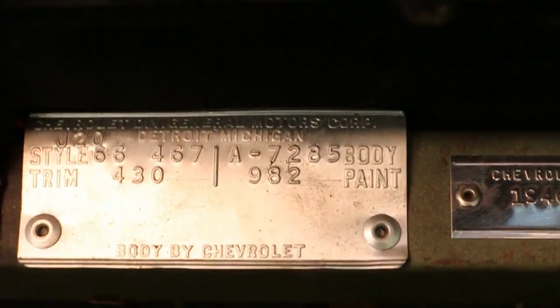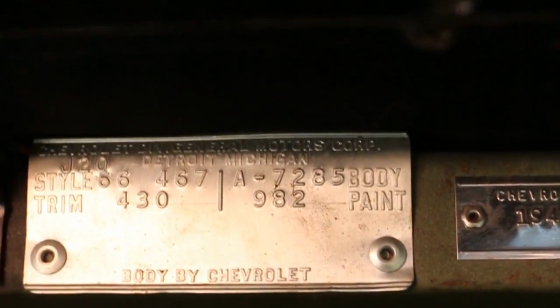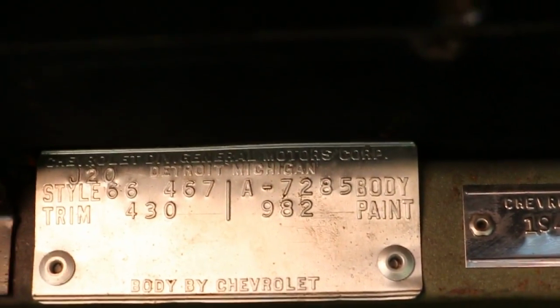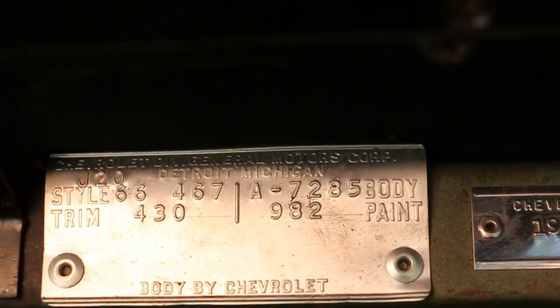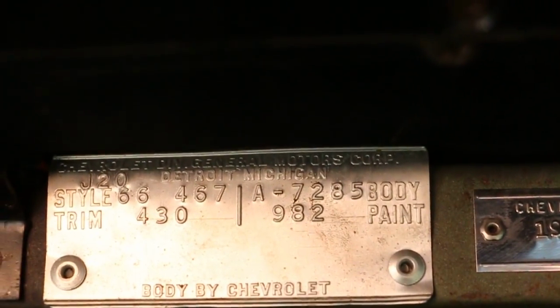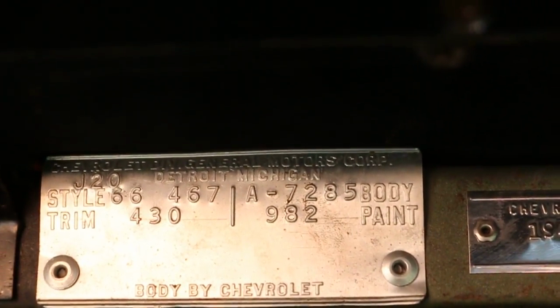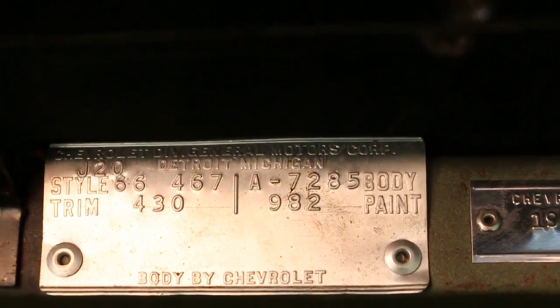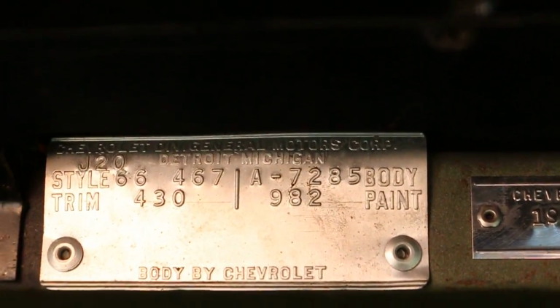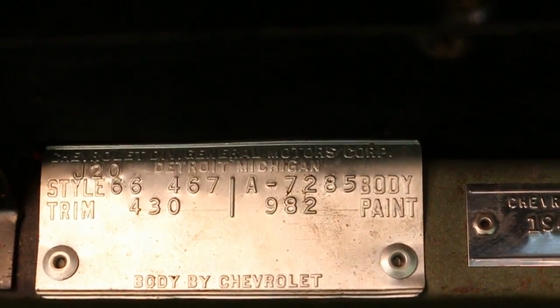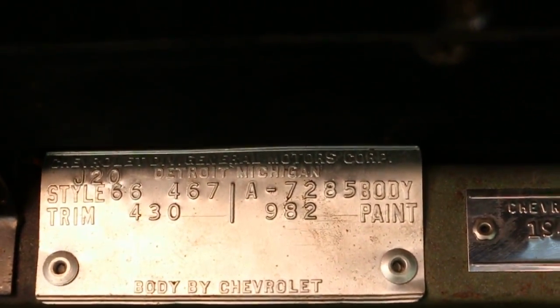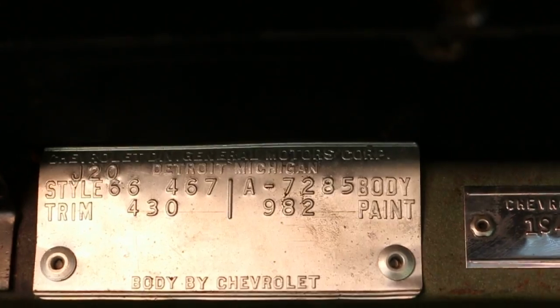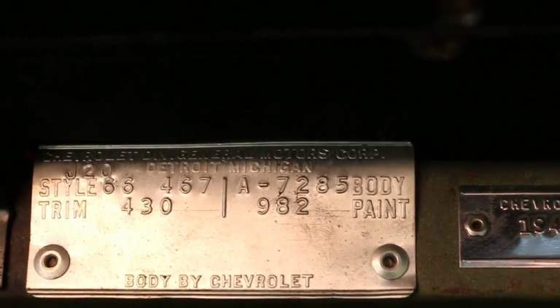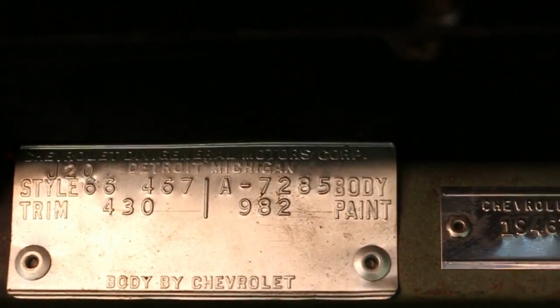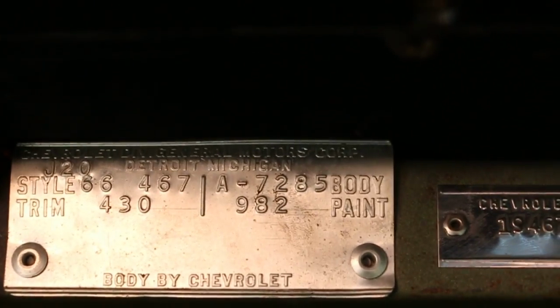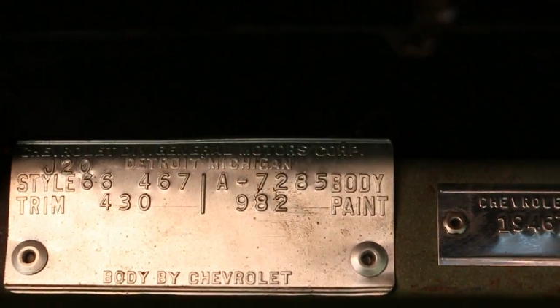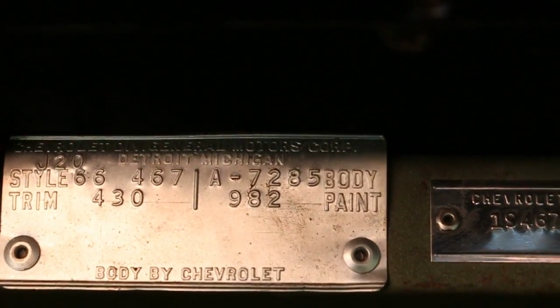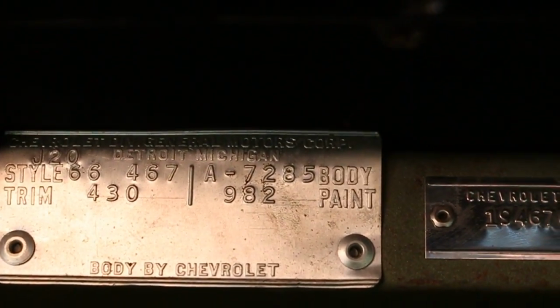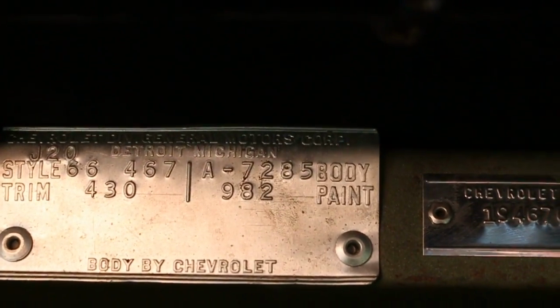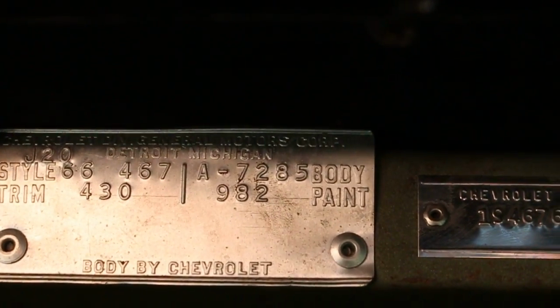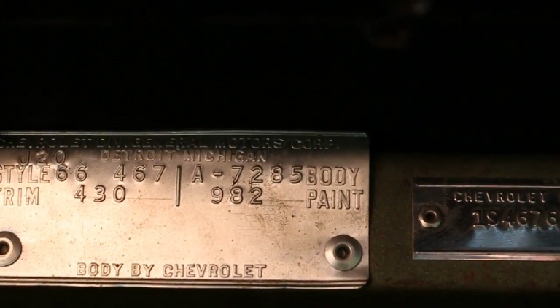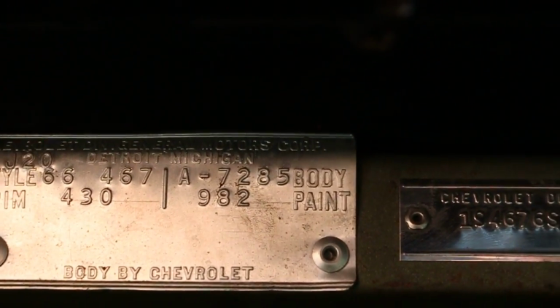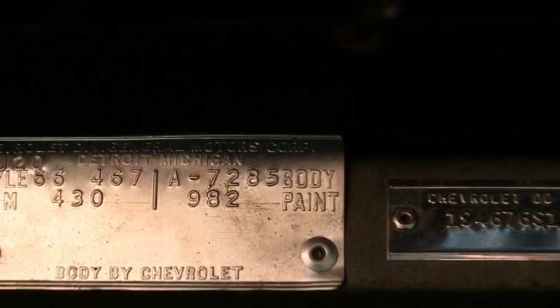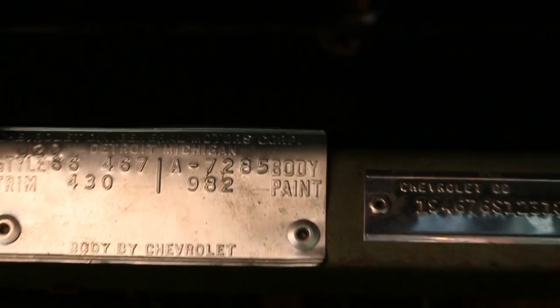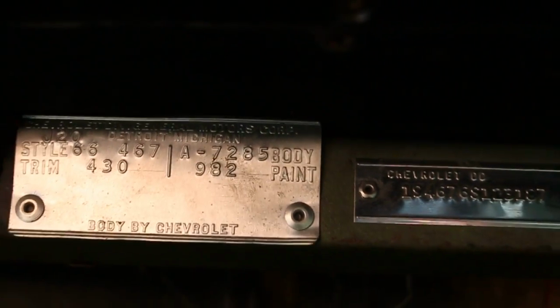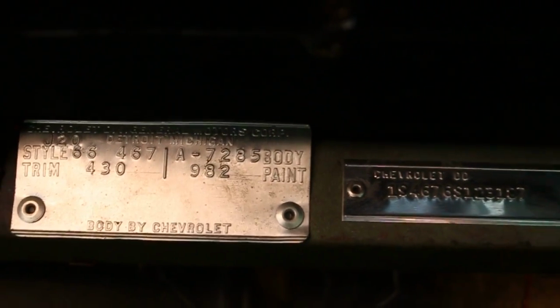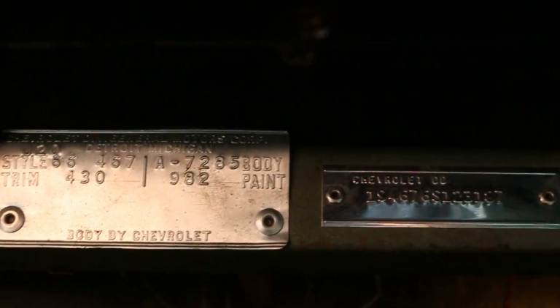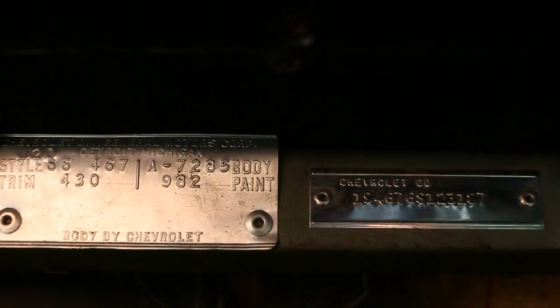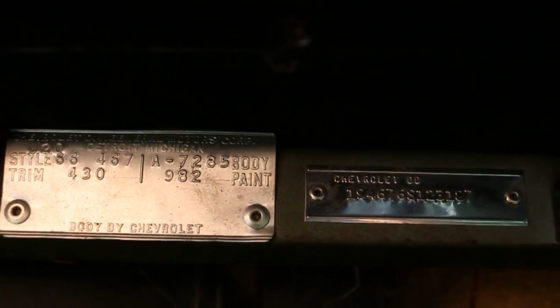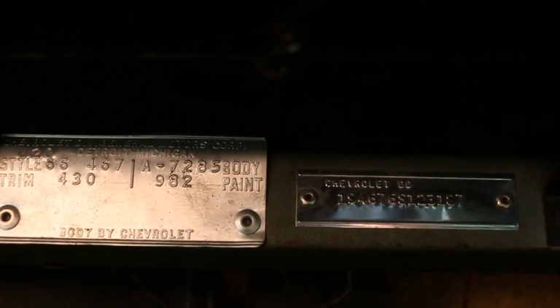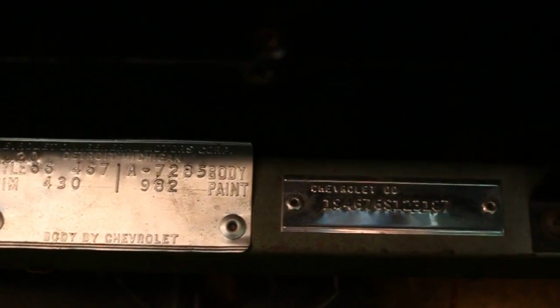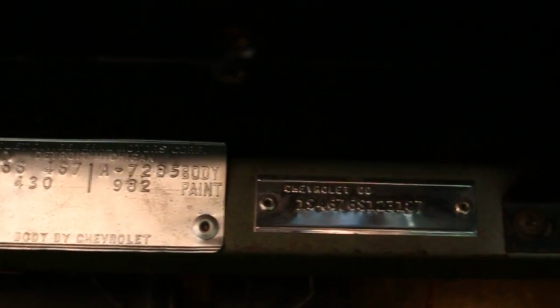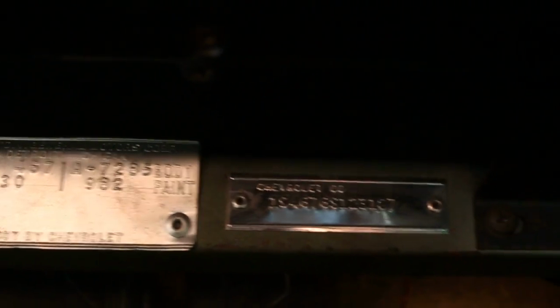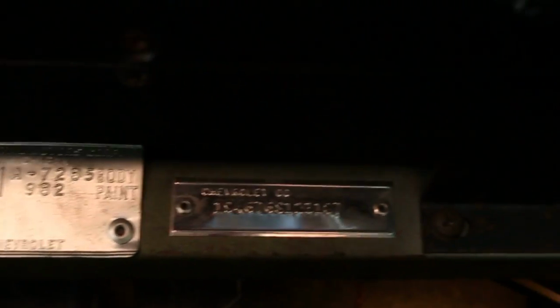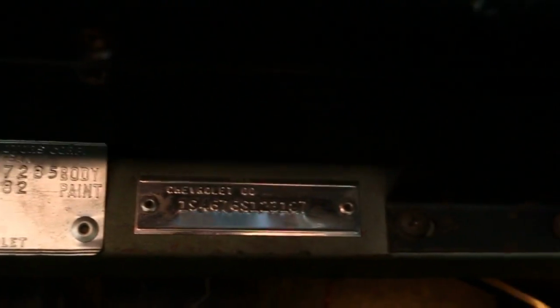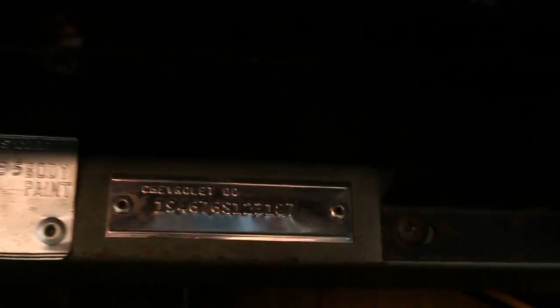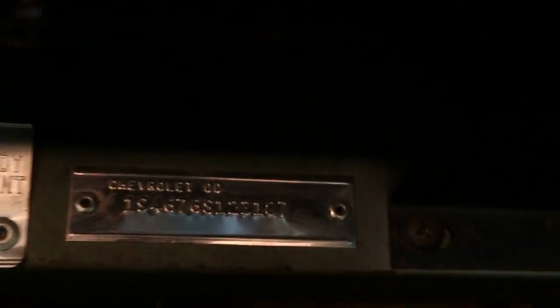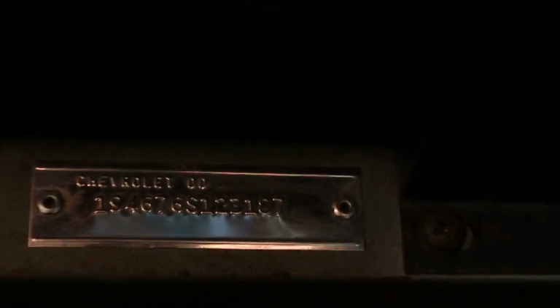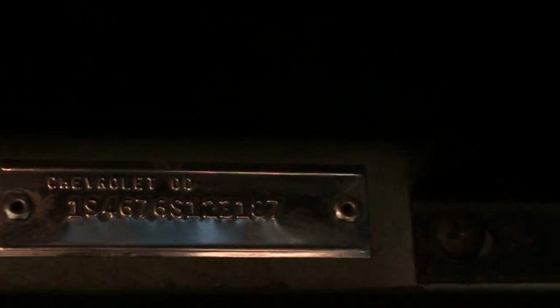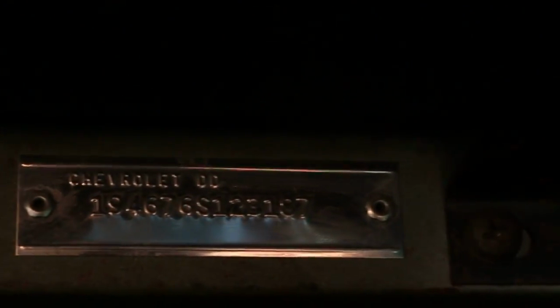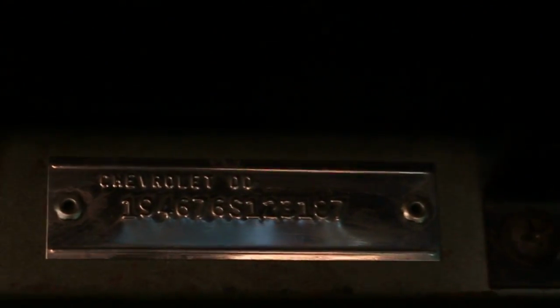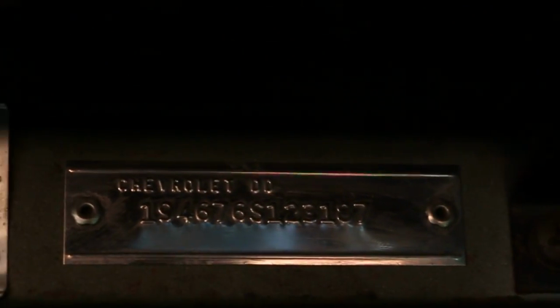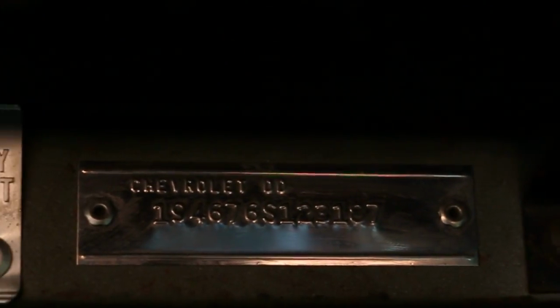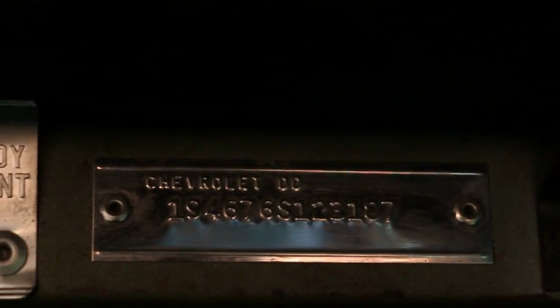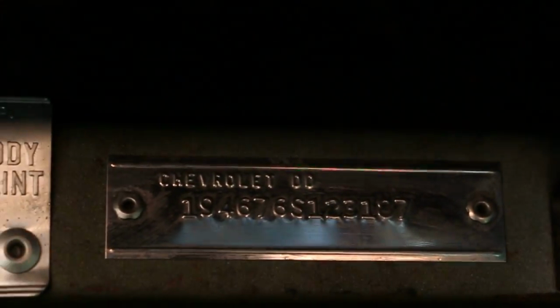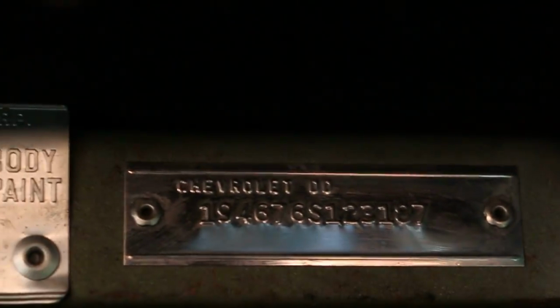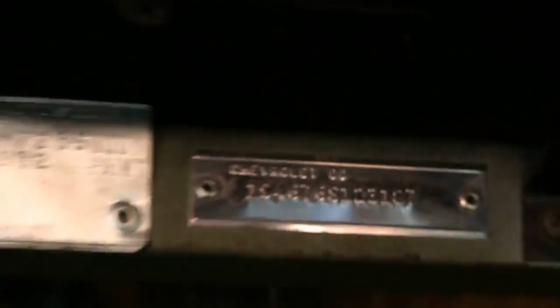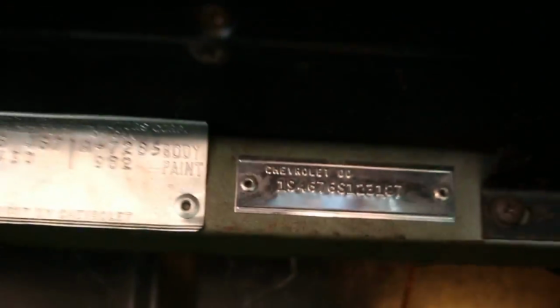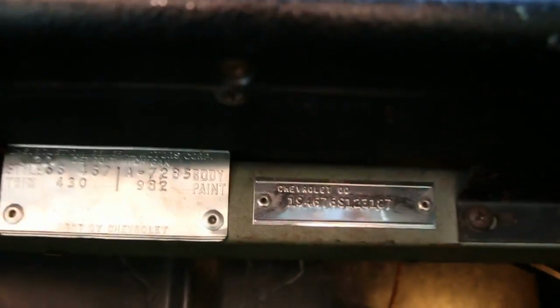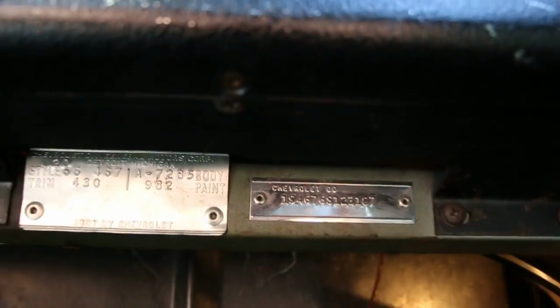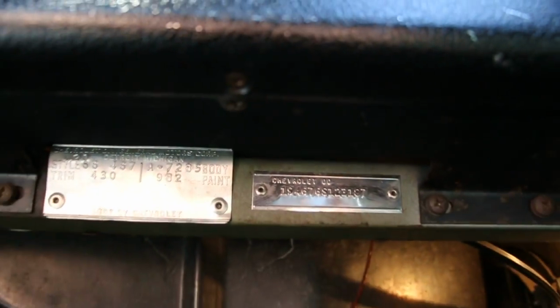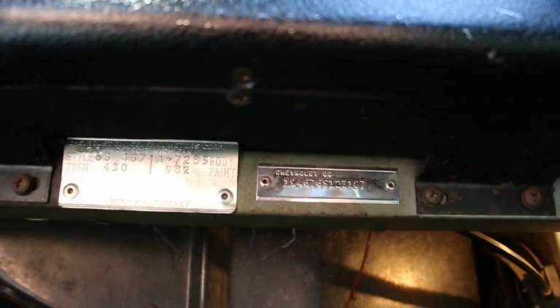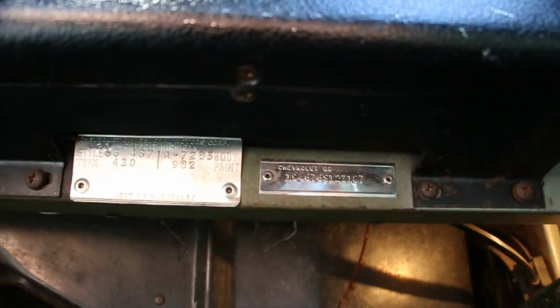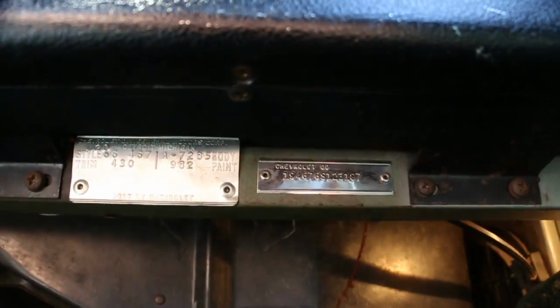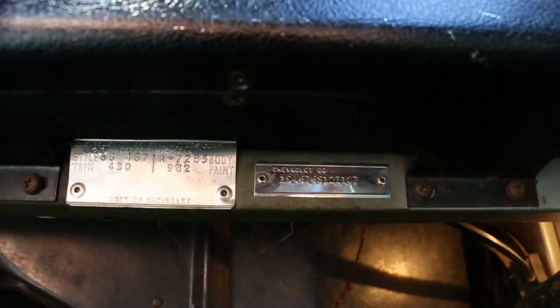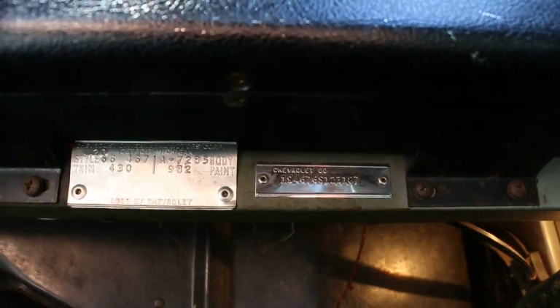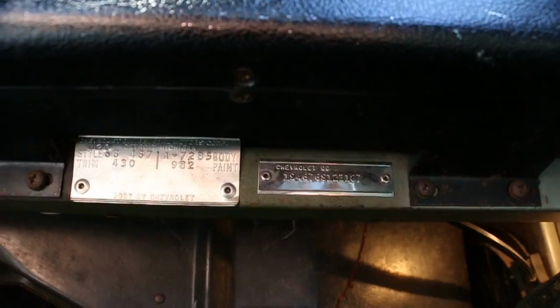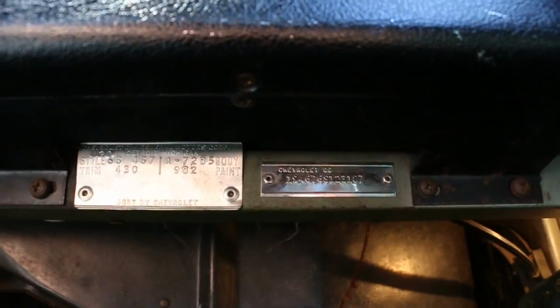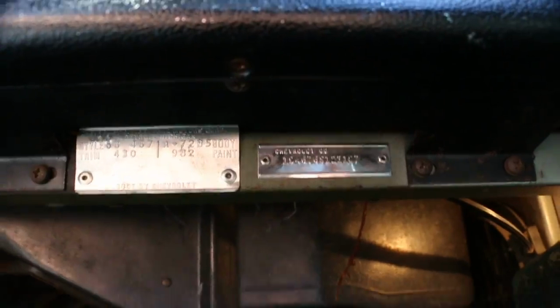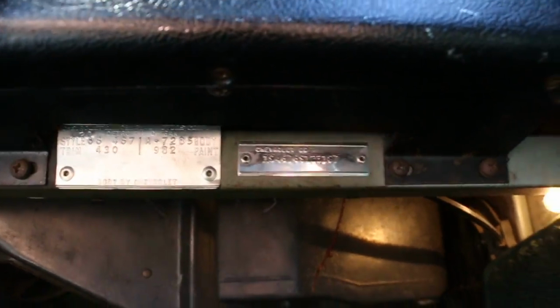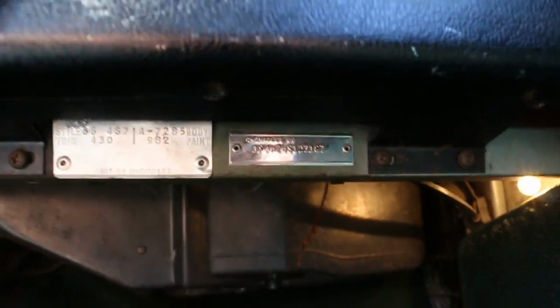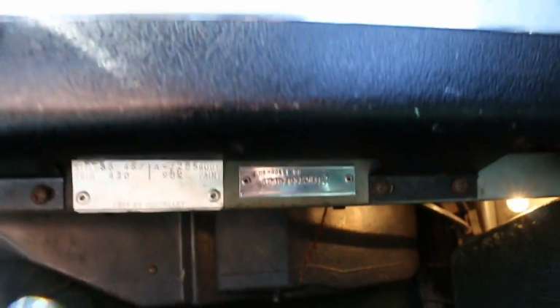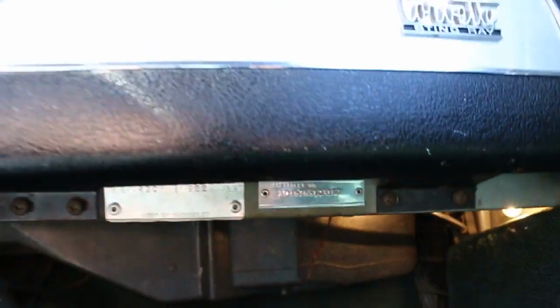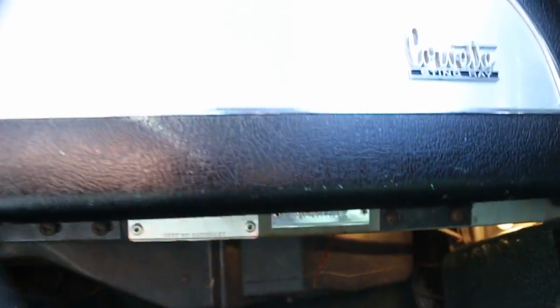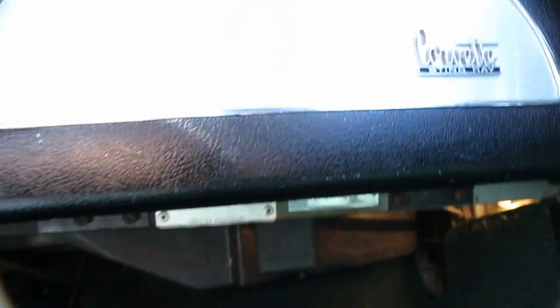You can see the paint right there — 982 Mossport Green. Absolutely awesome.